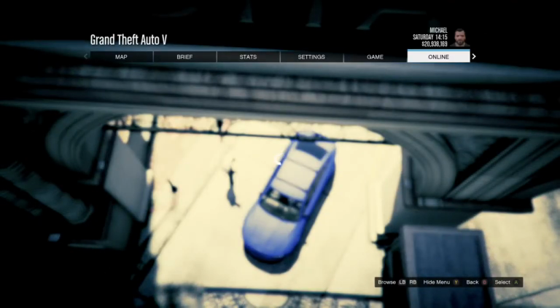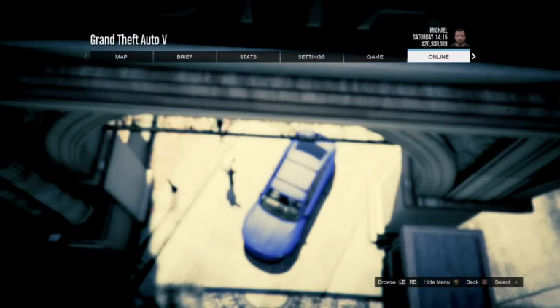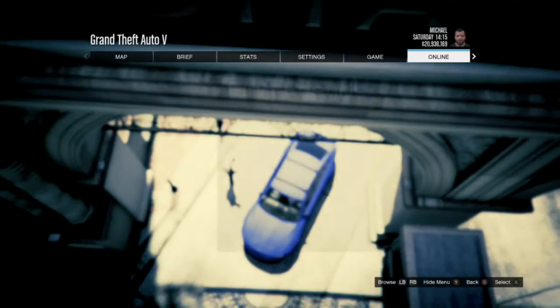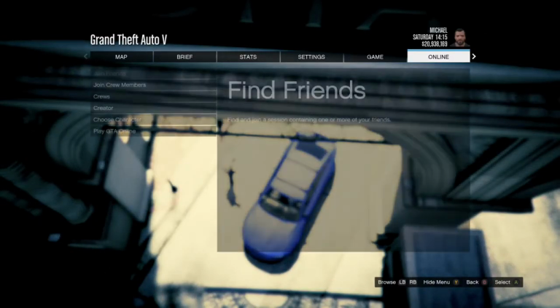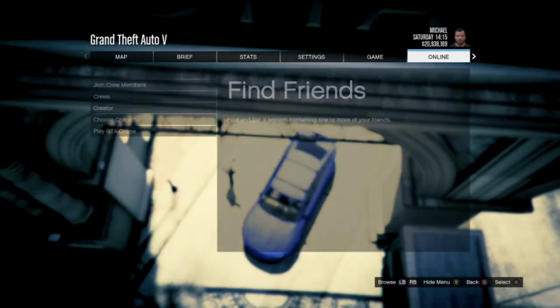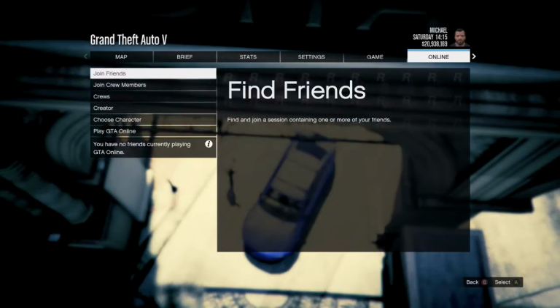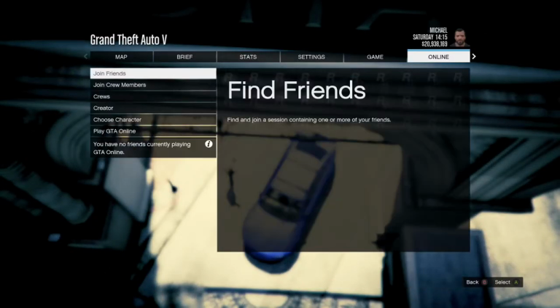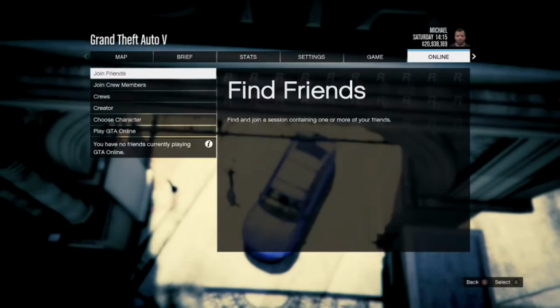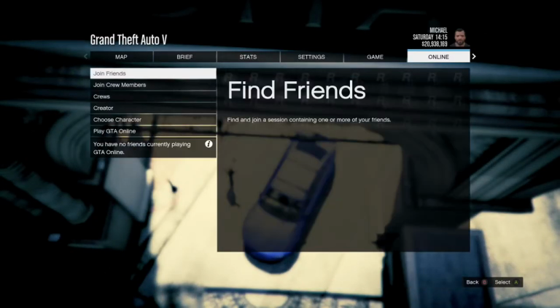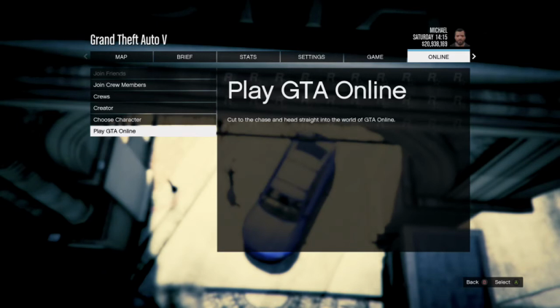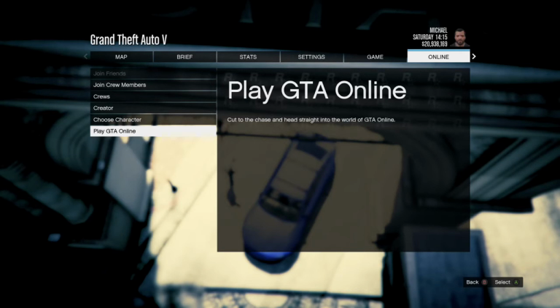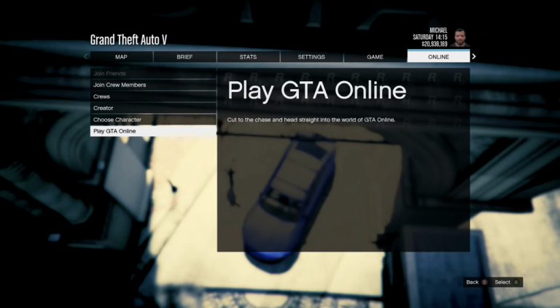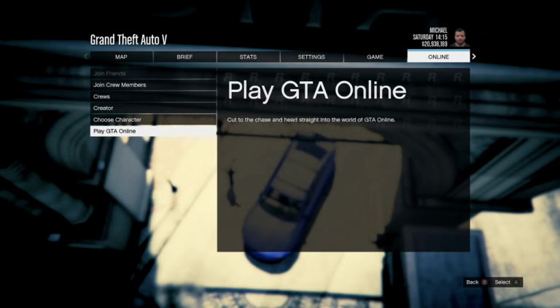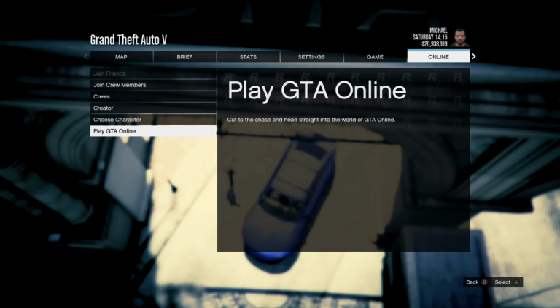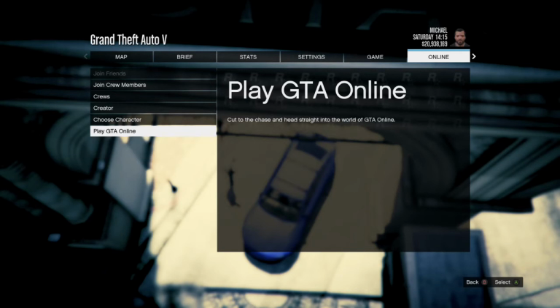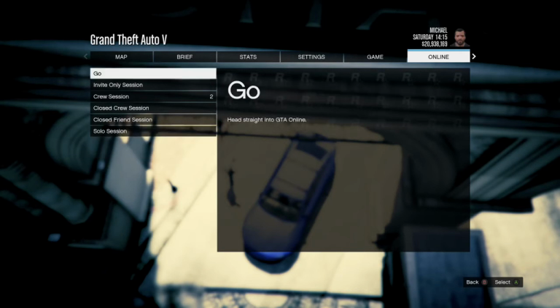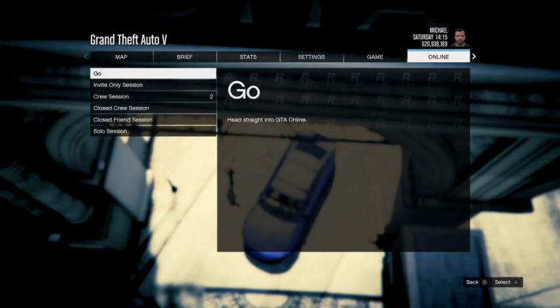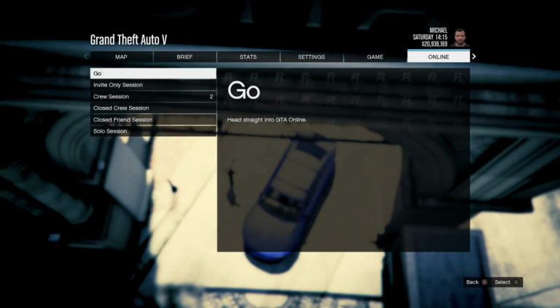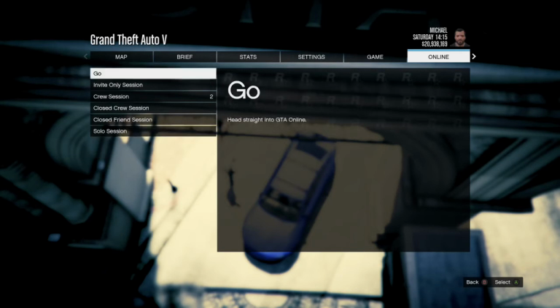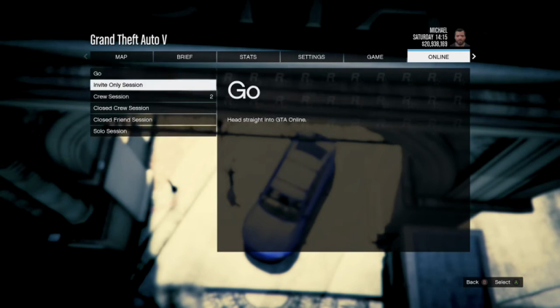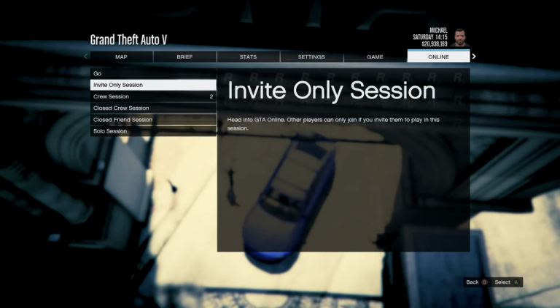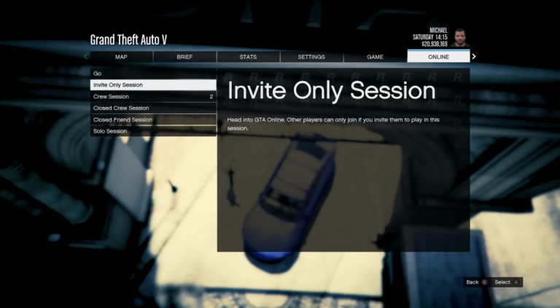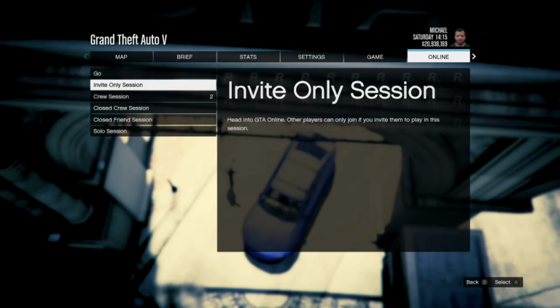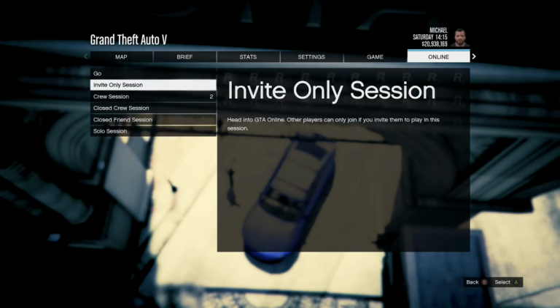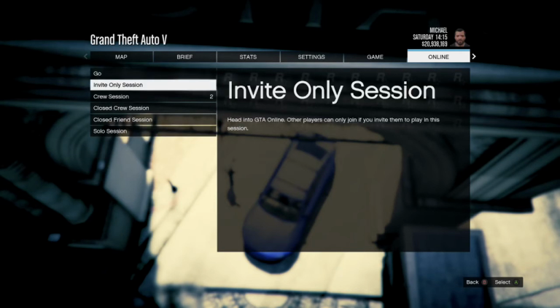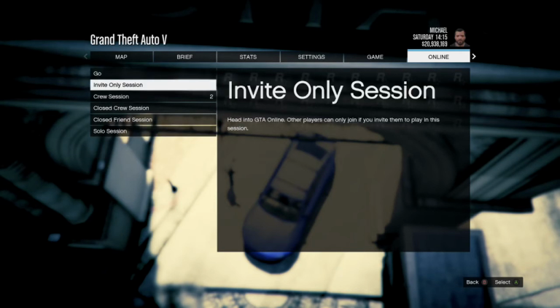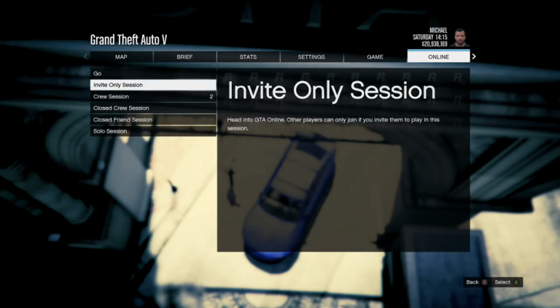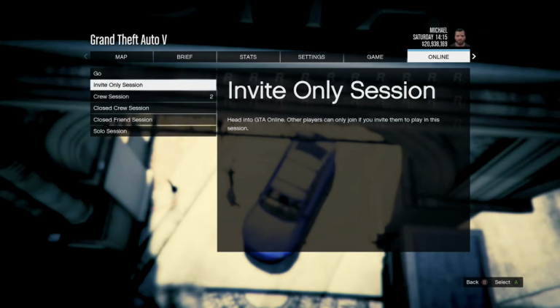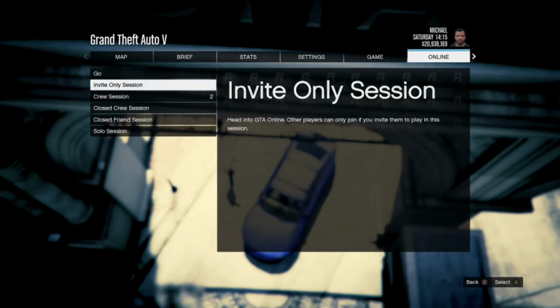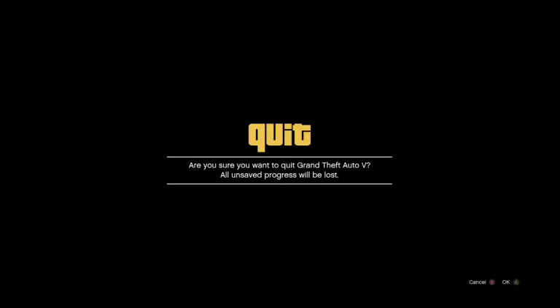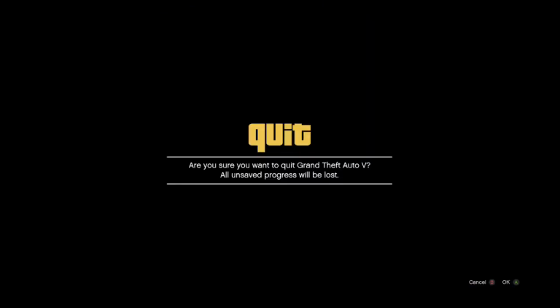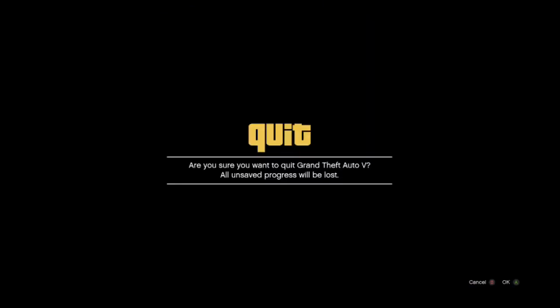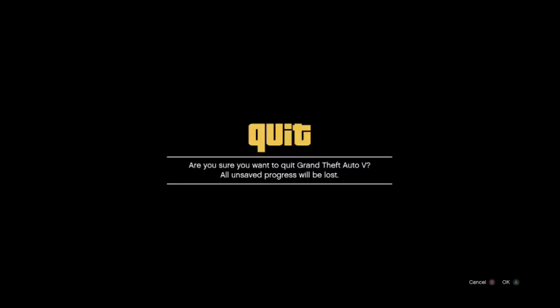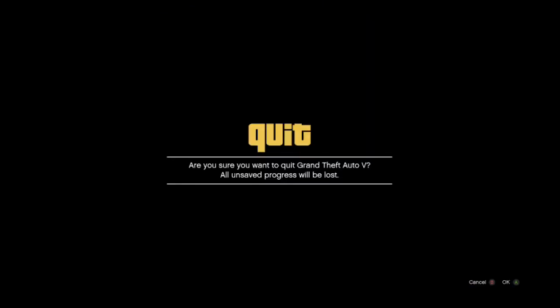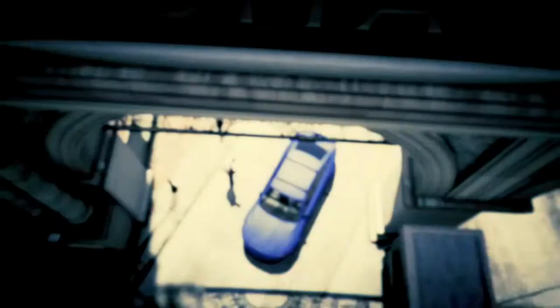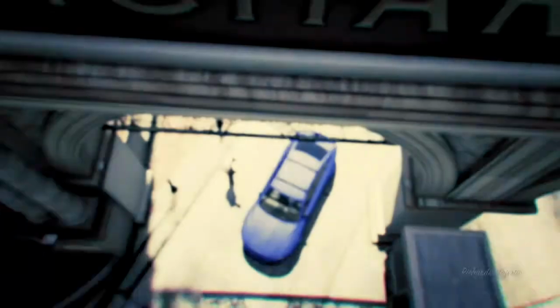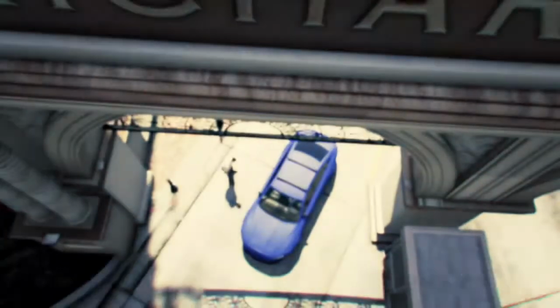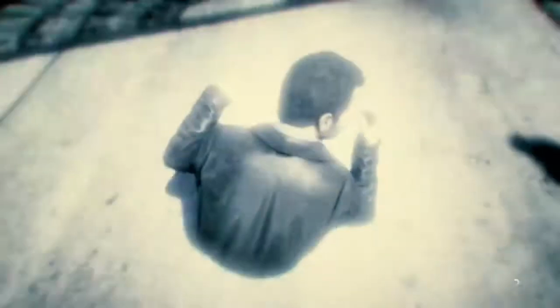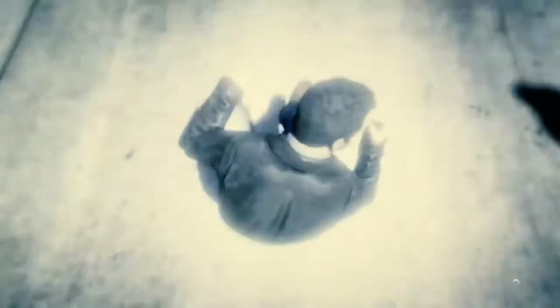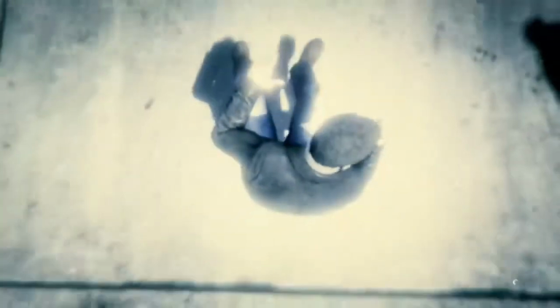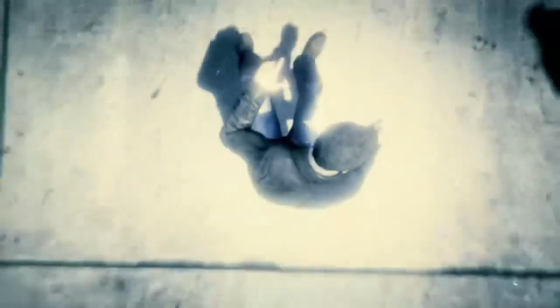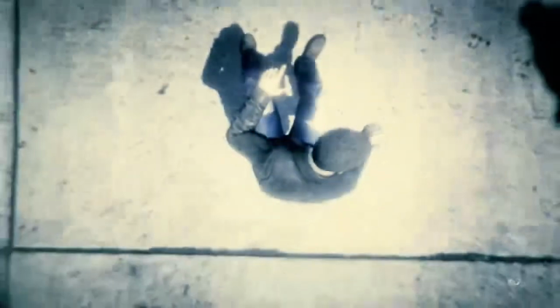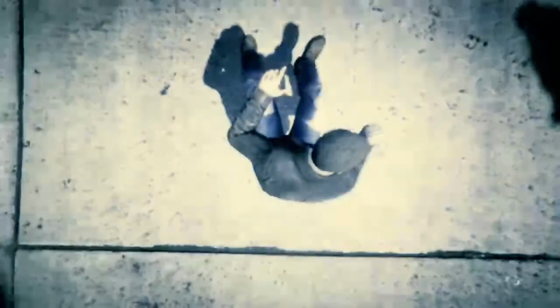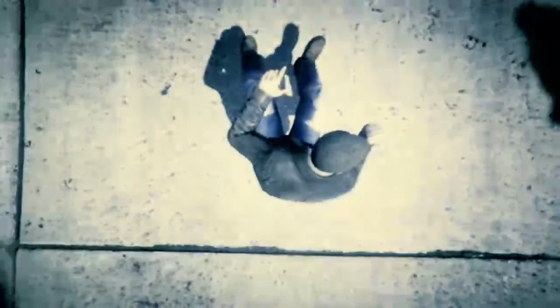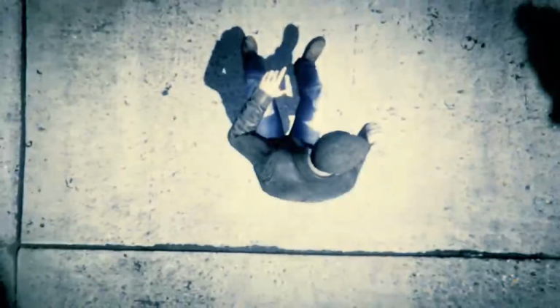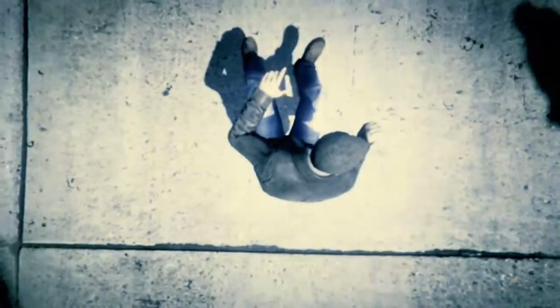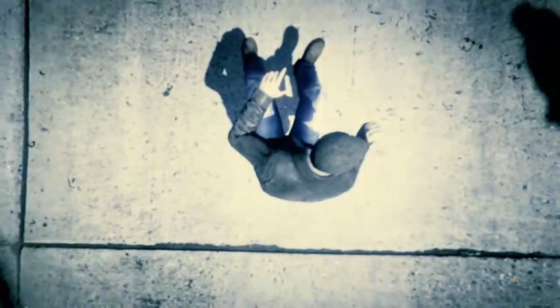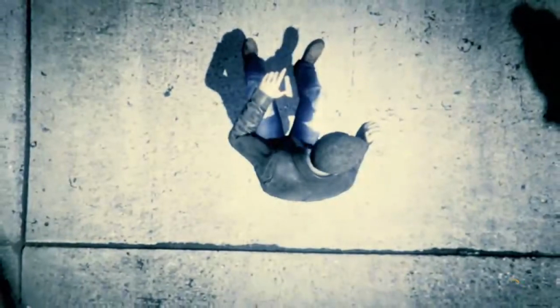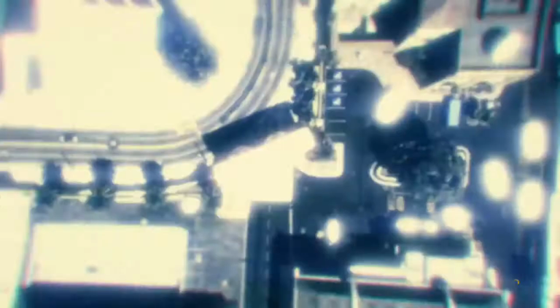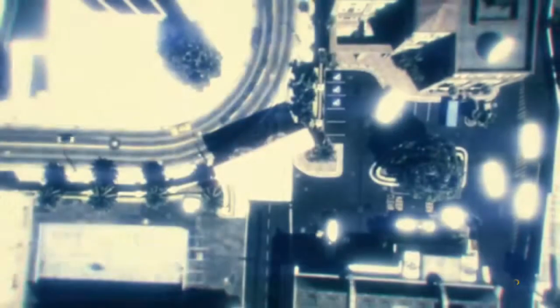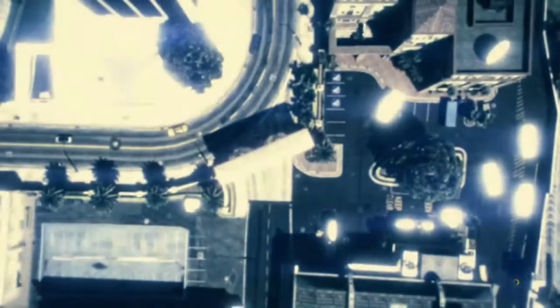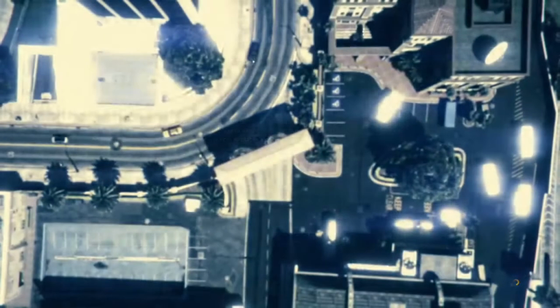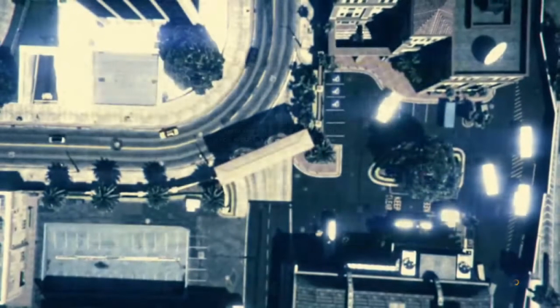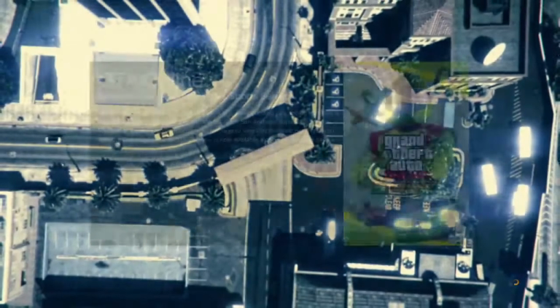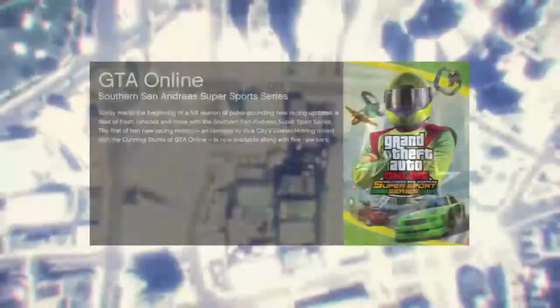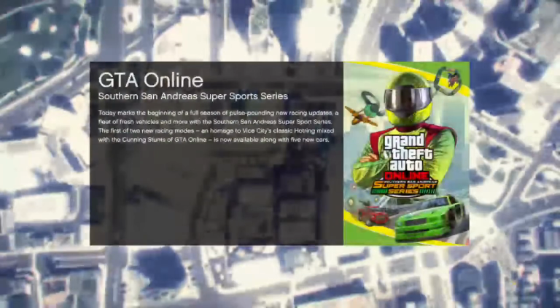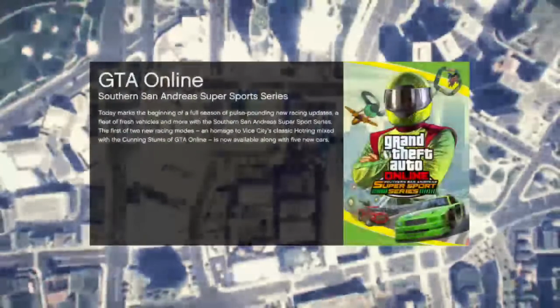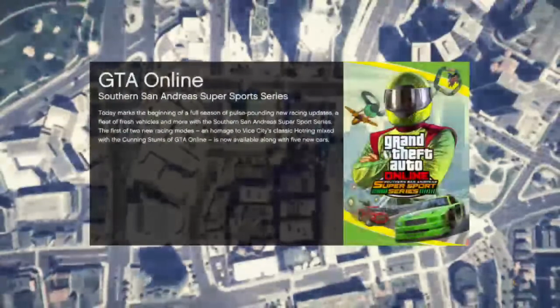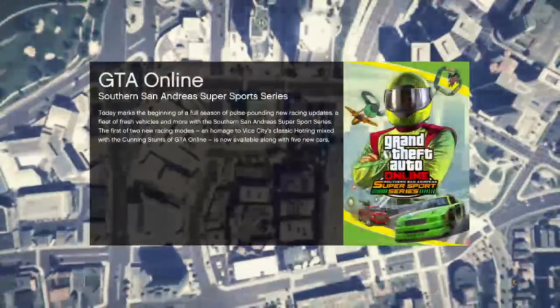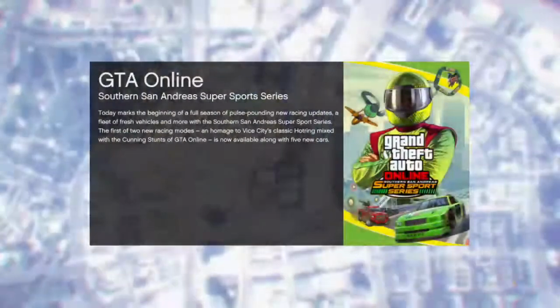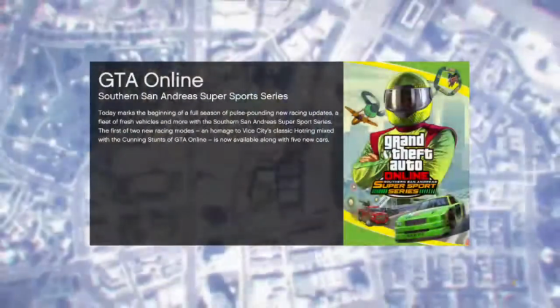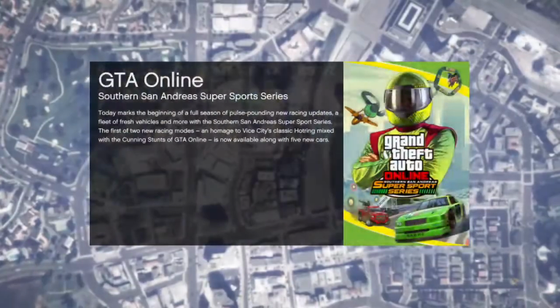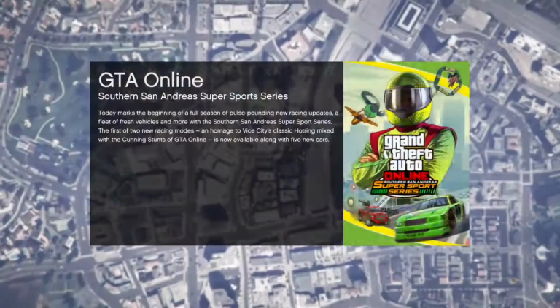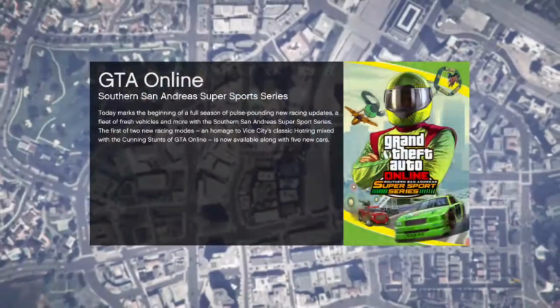Go into online, go to play GTA Online, and start up an invite only session — I always choose invite only so no one kills me or messes with me. I'll see you guys when I'm in the session.